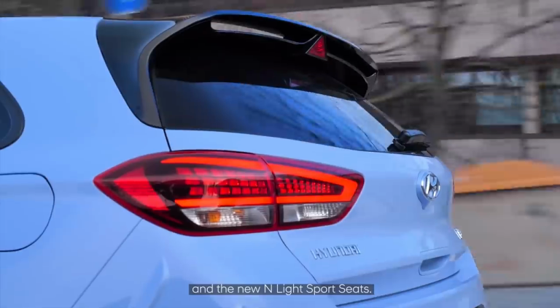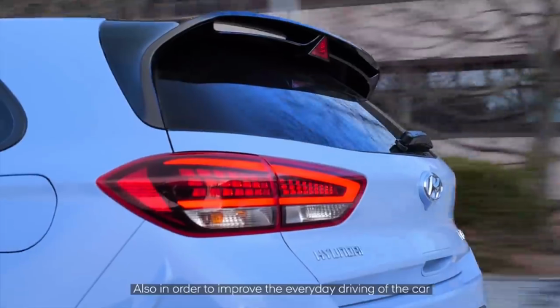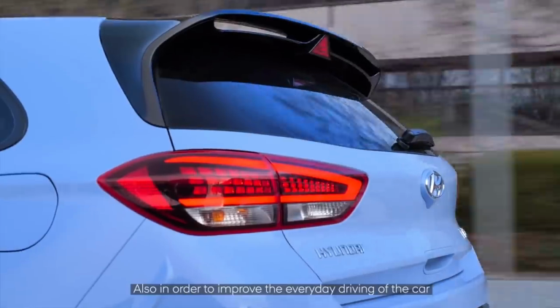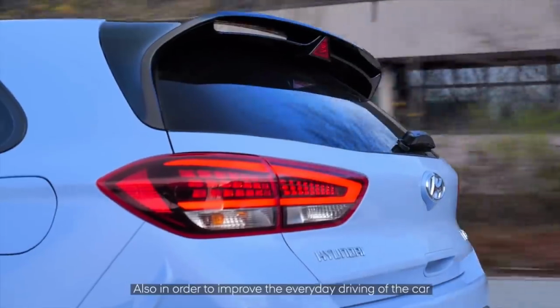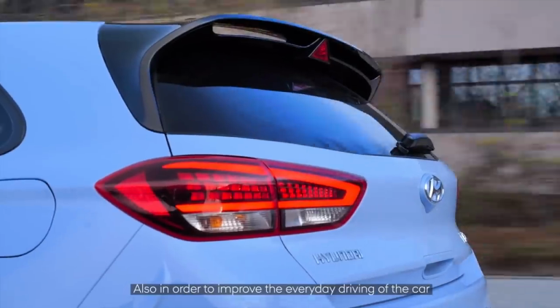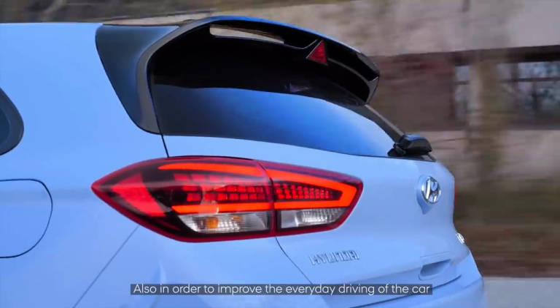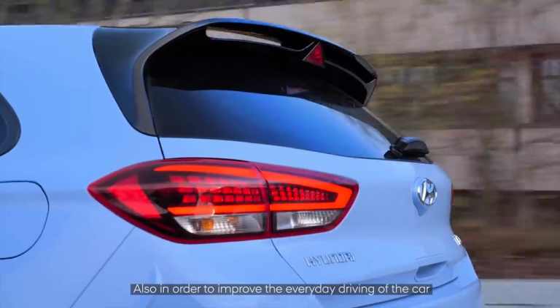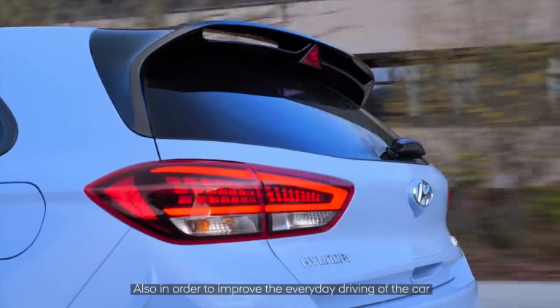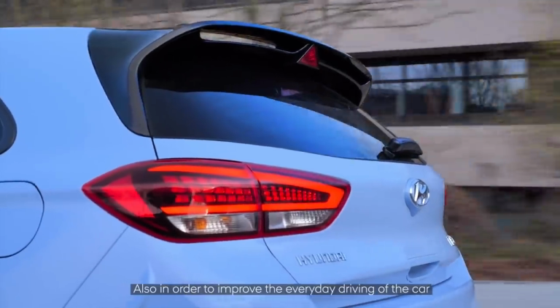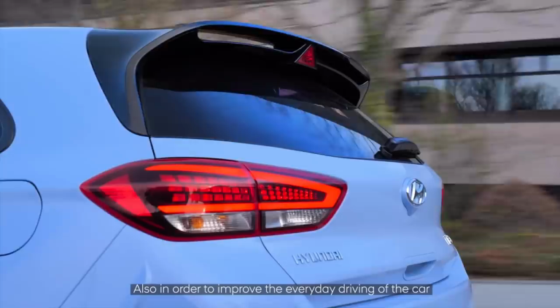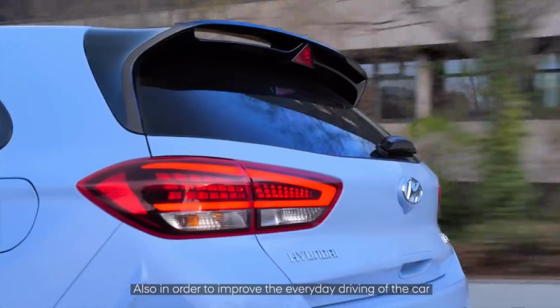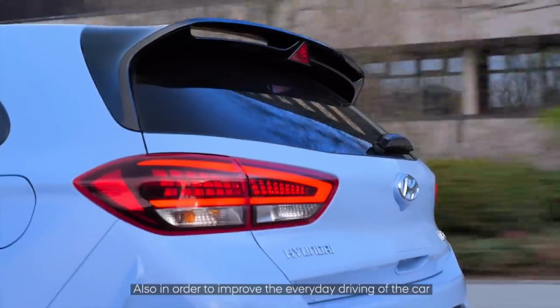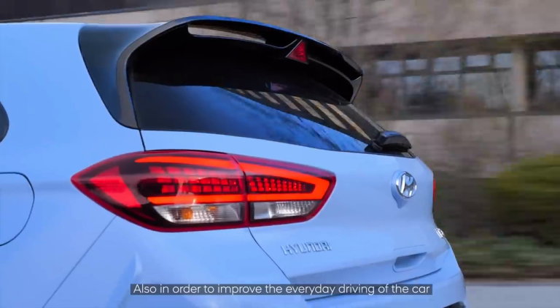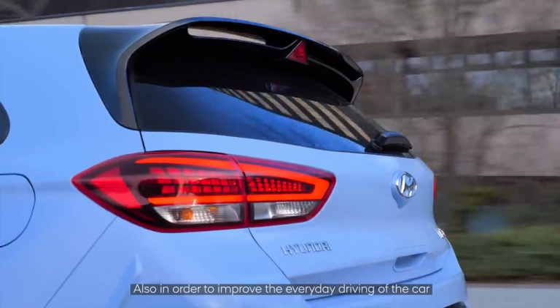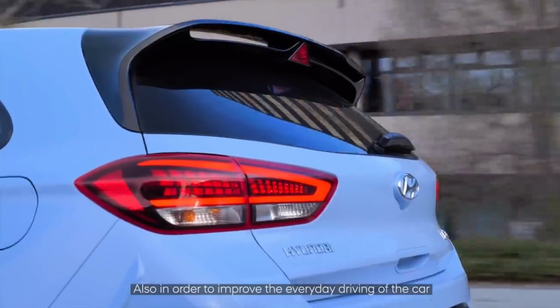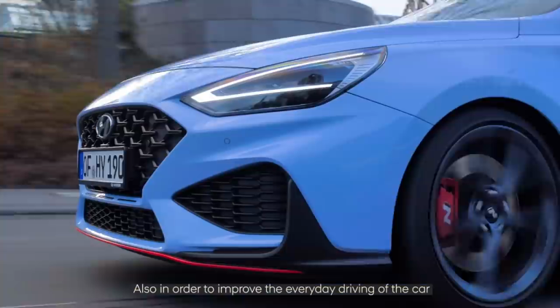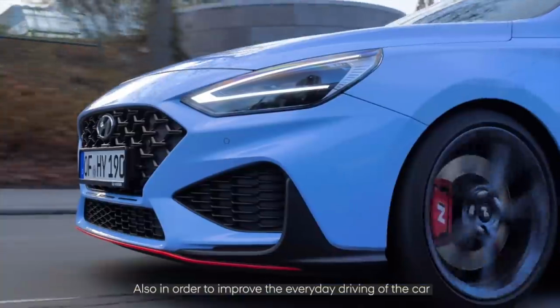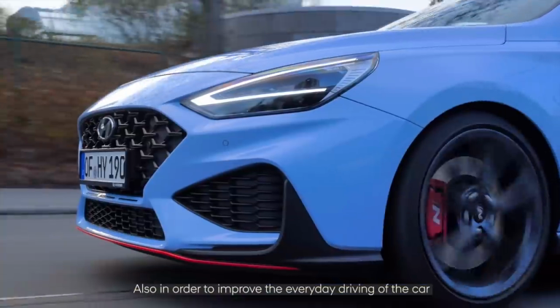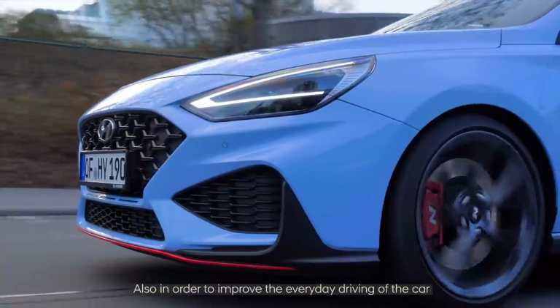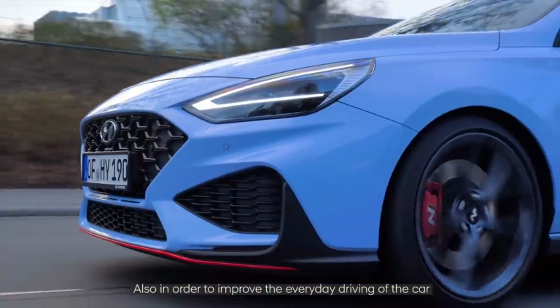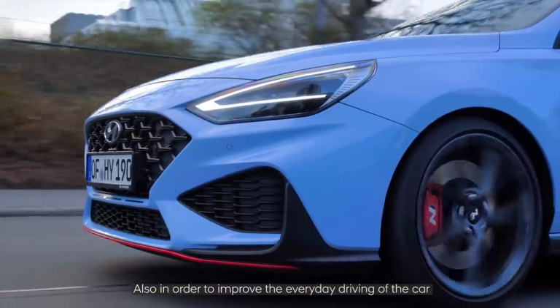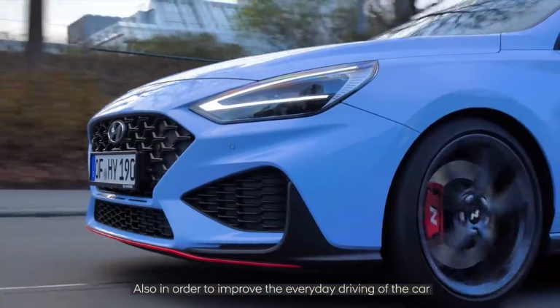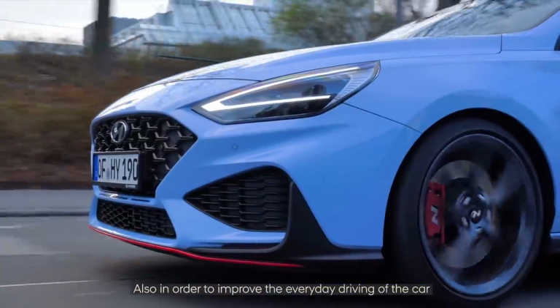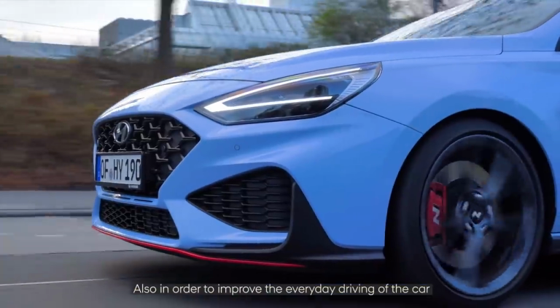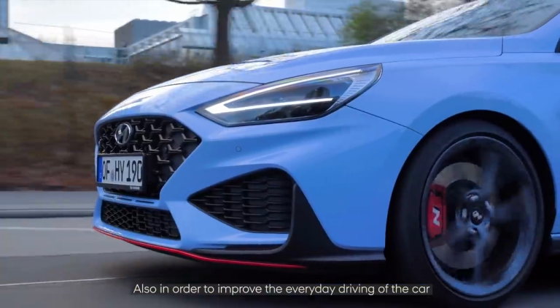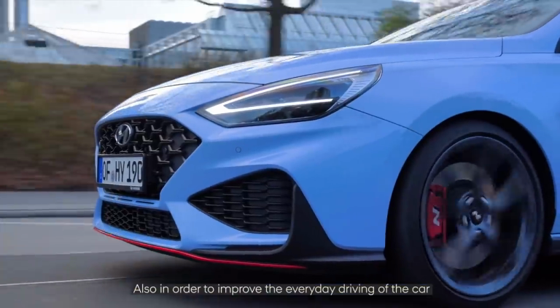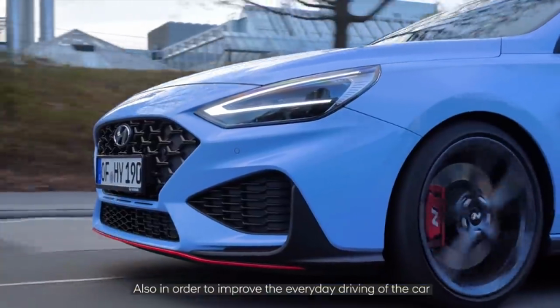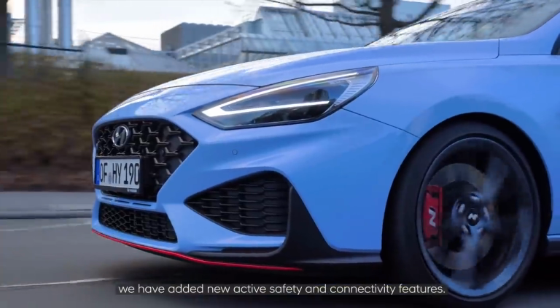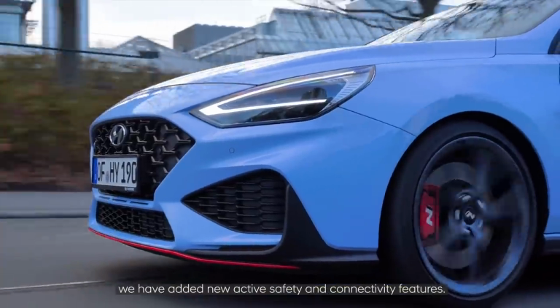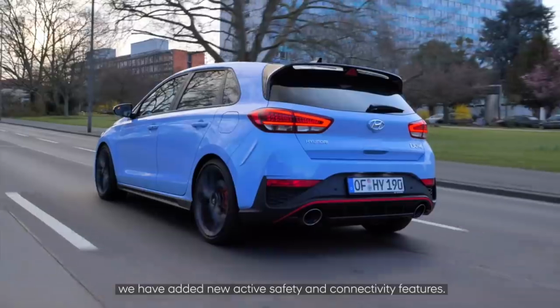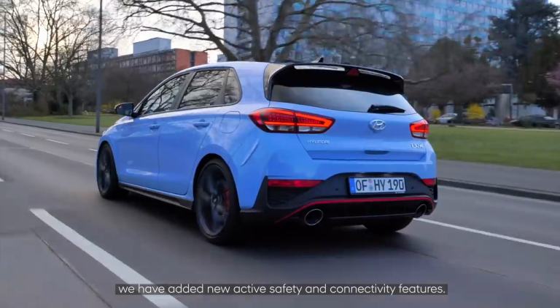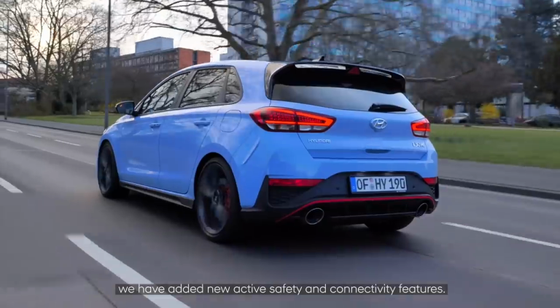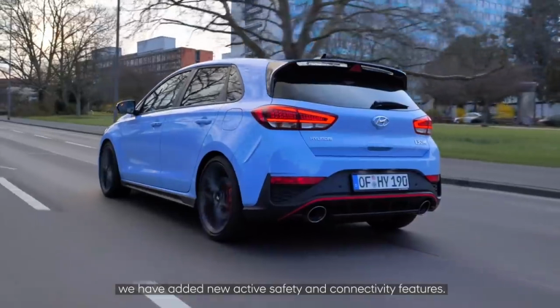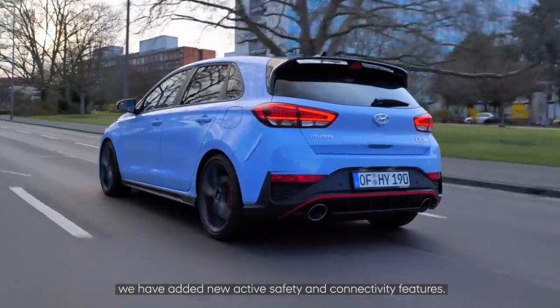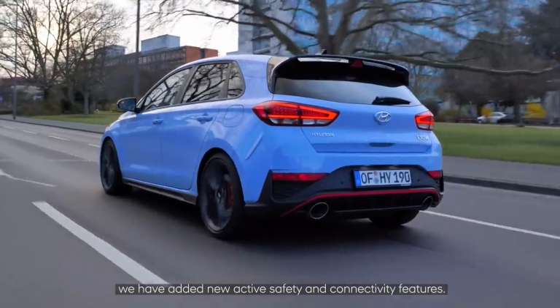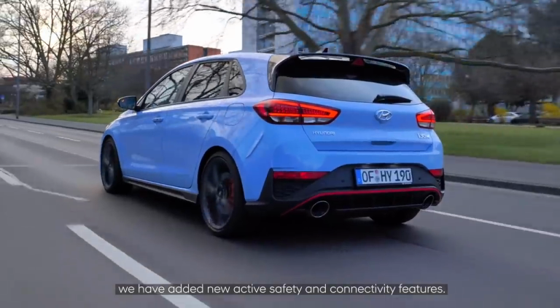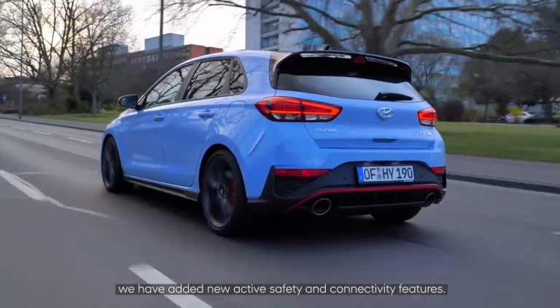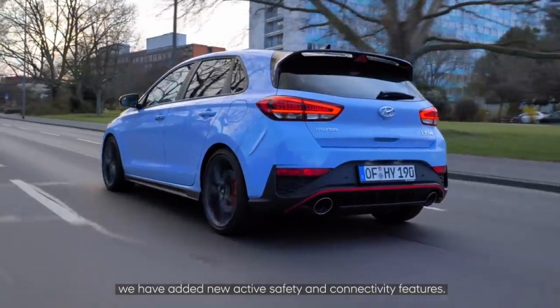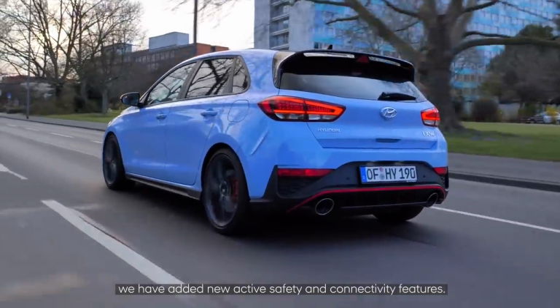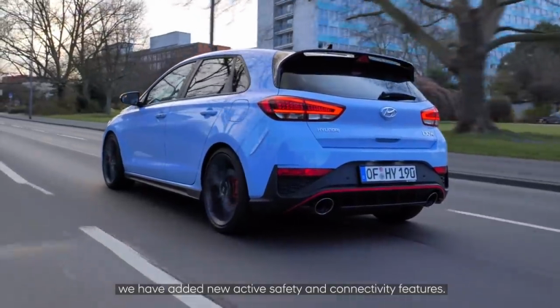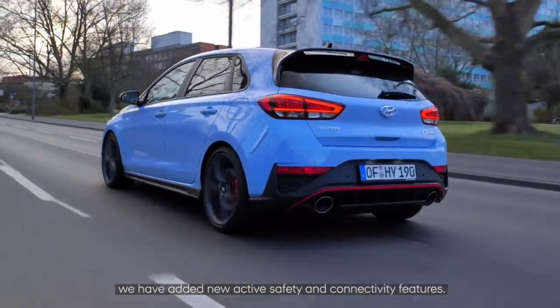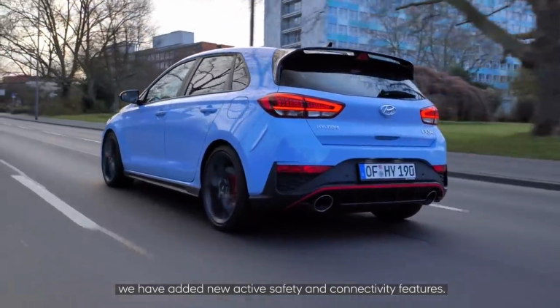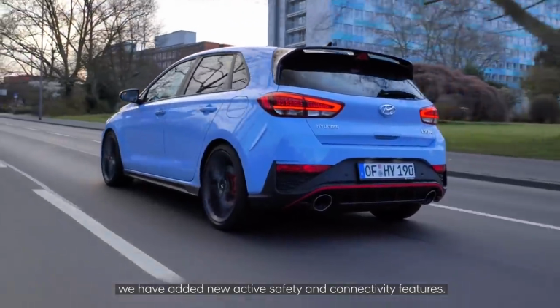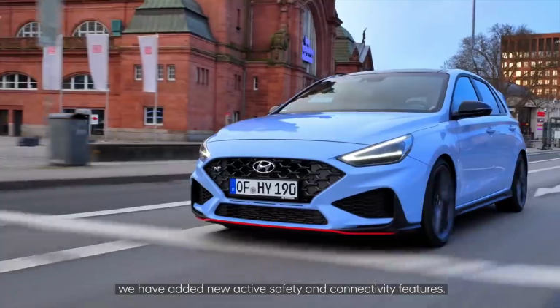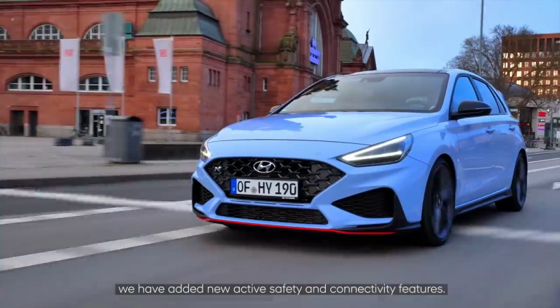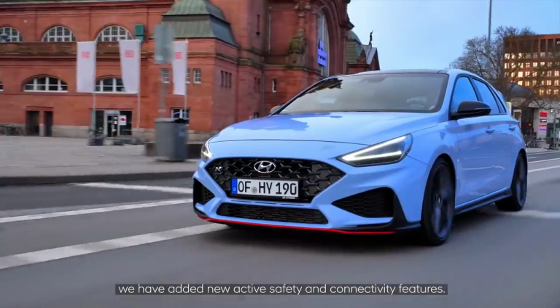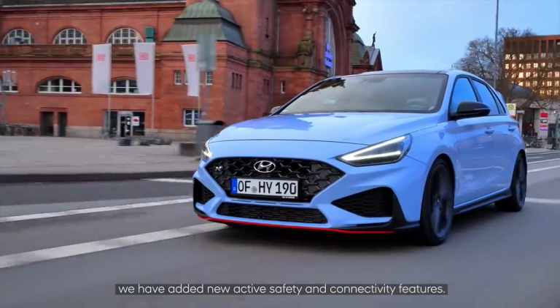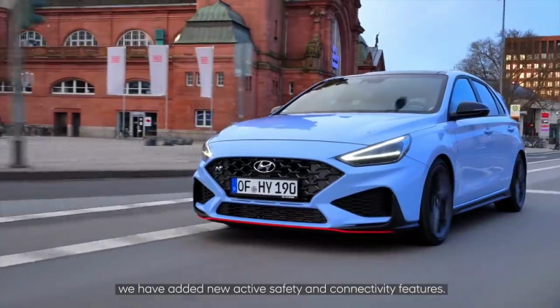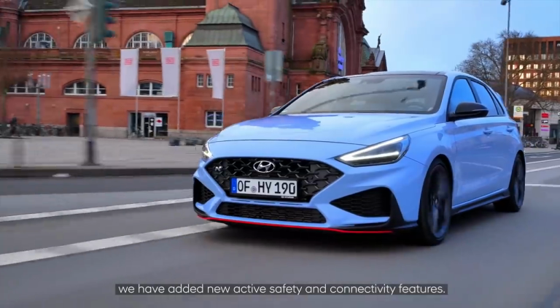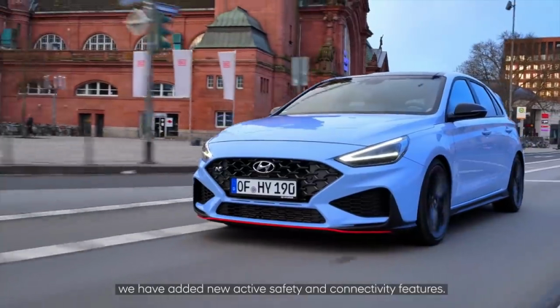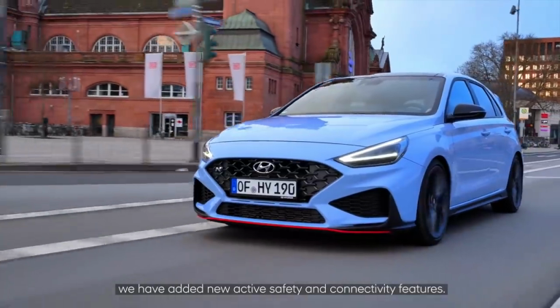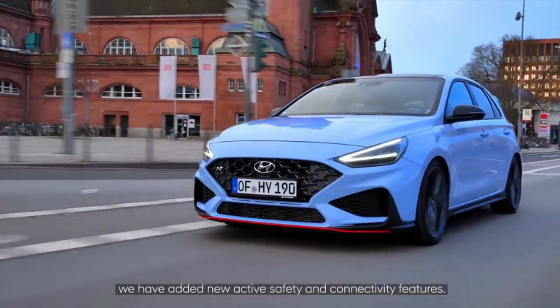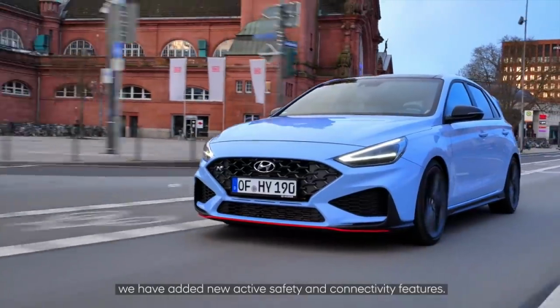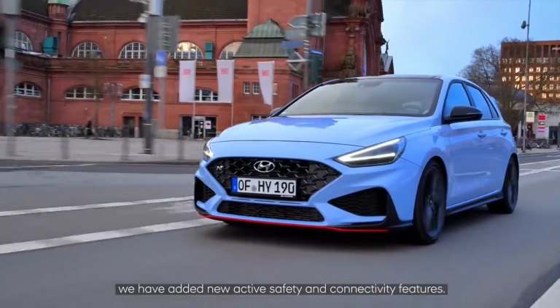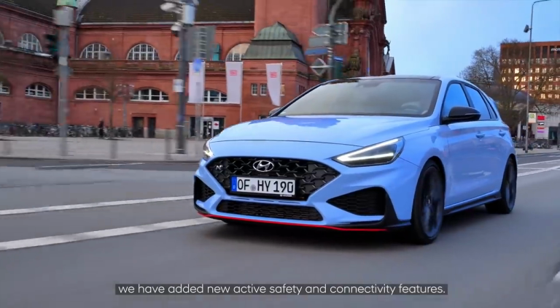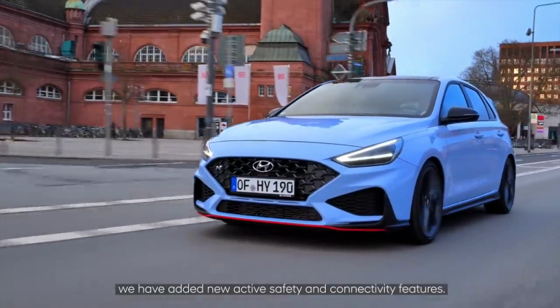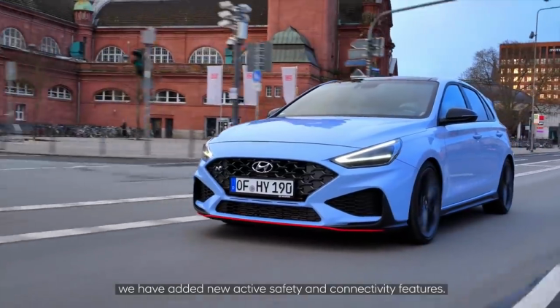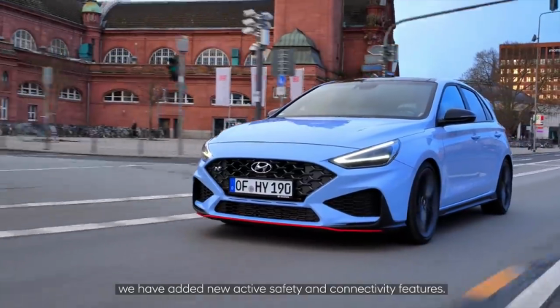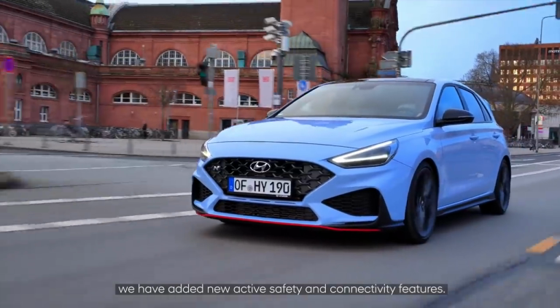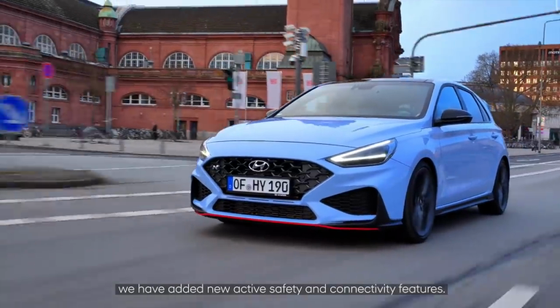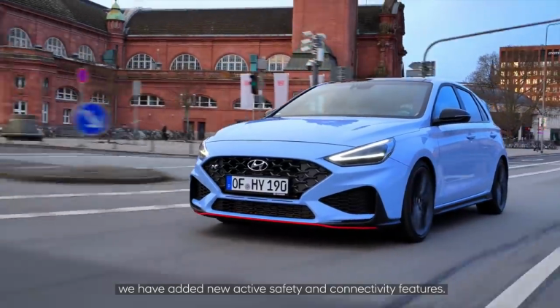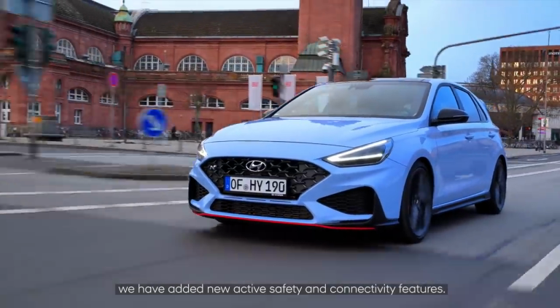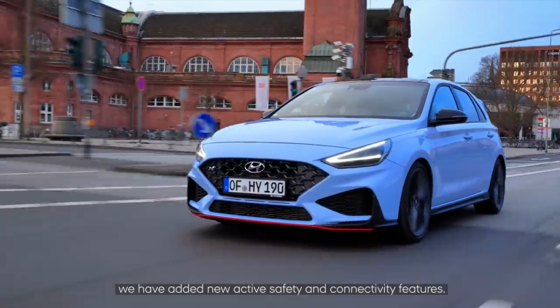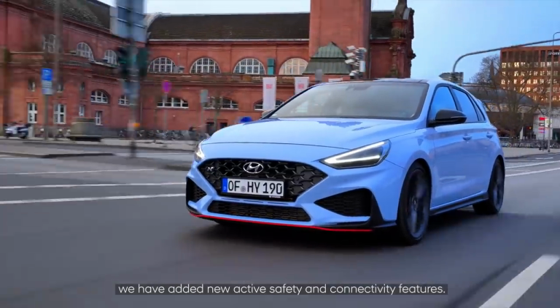In order to improve the everyday driving of the car, we have also added some new active safety features and some connectivity features.